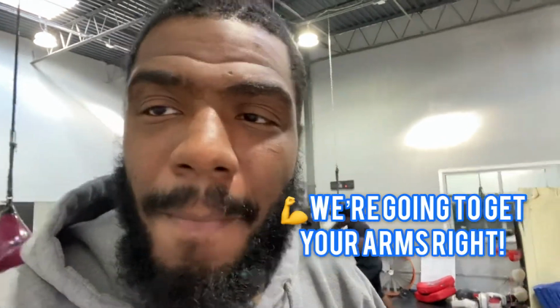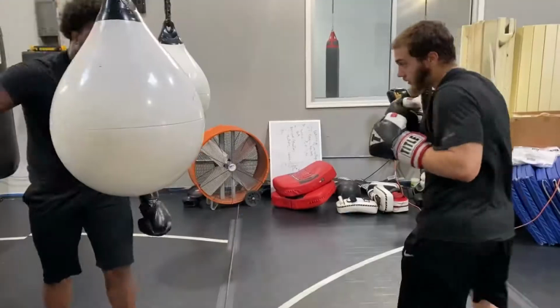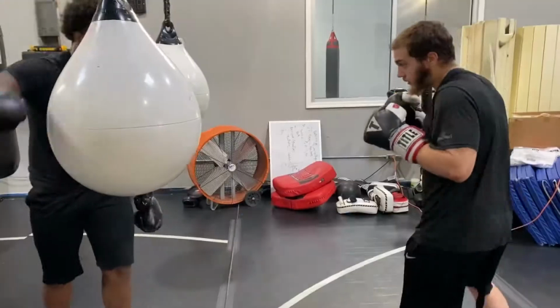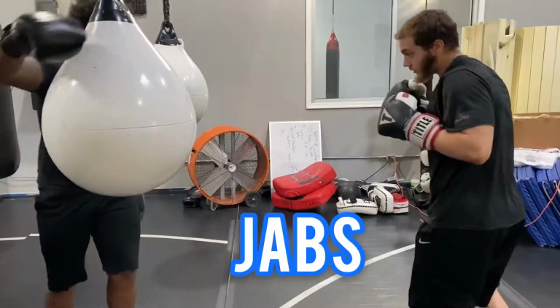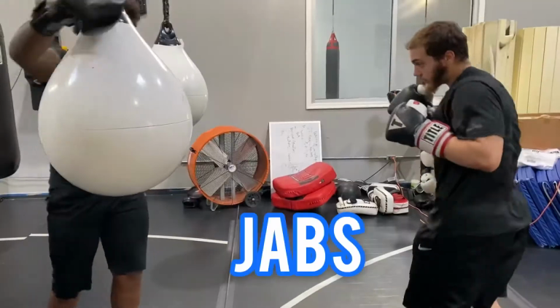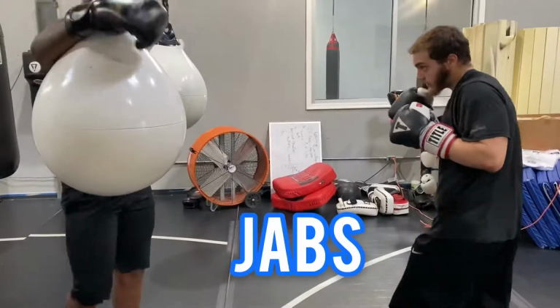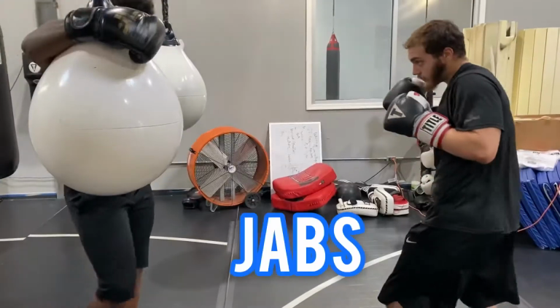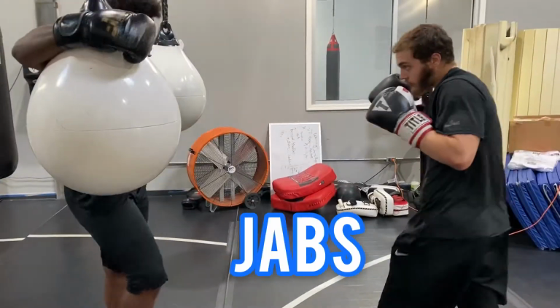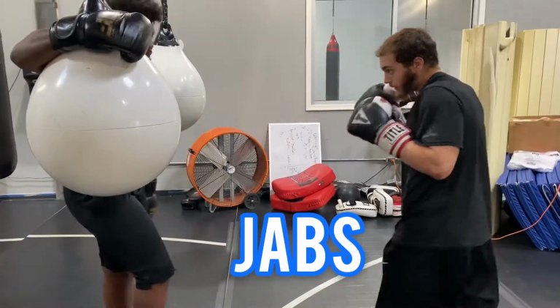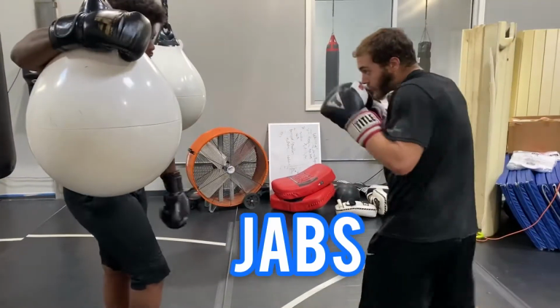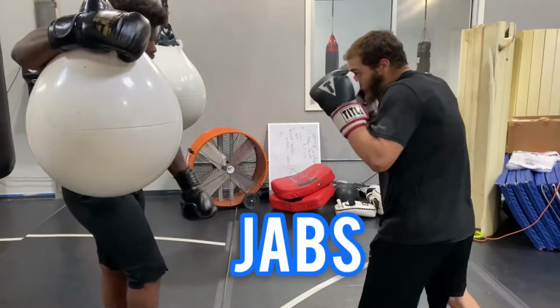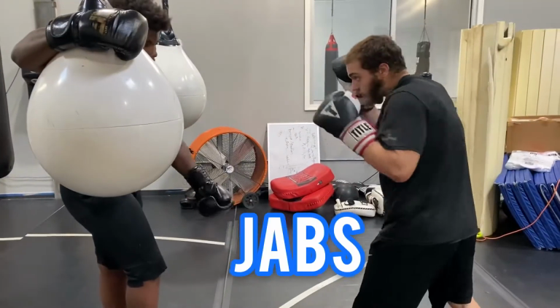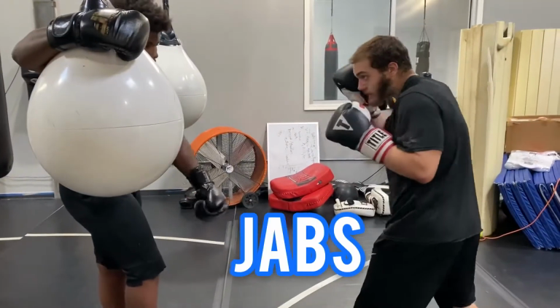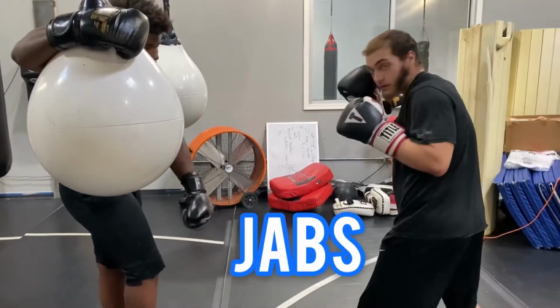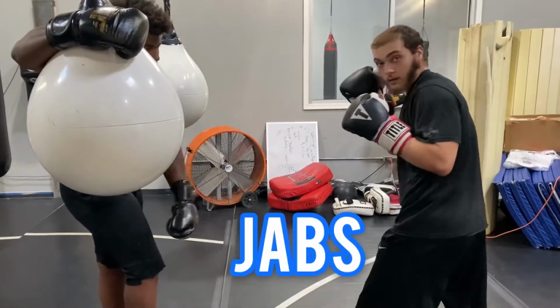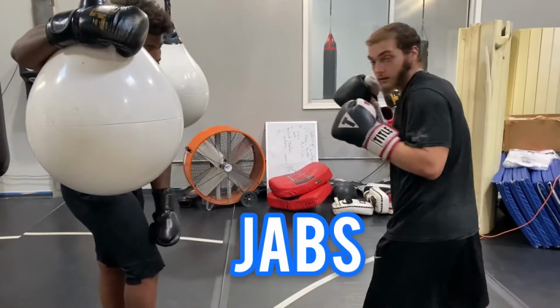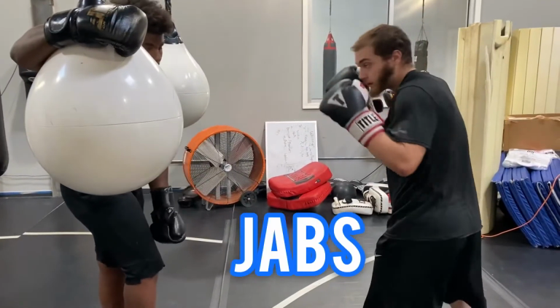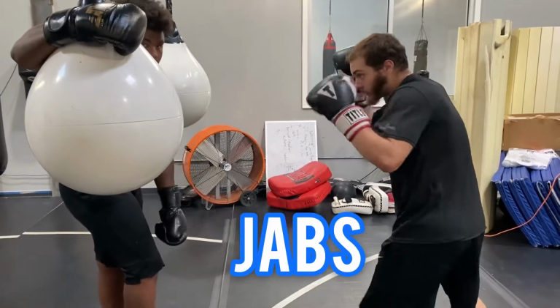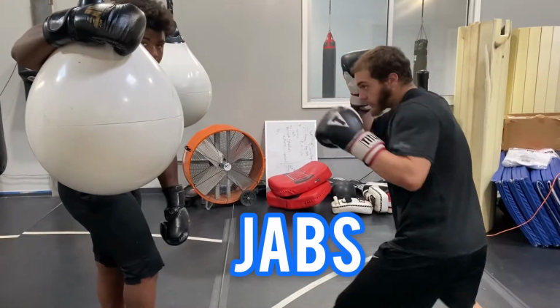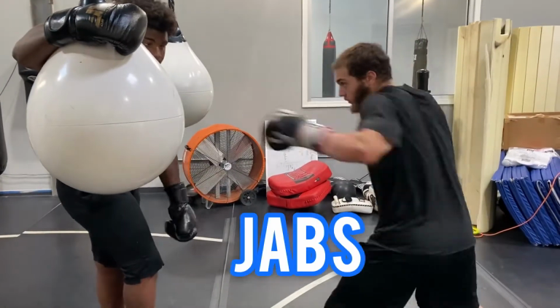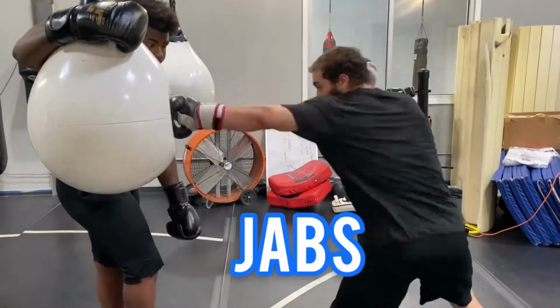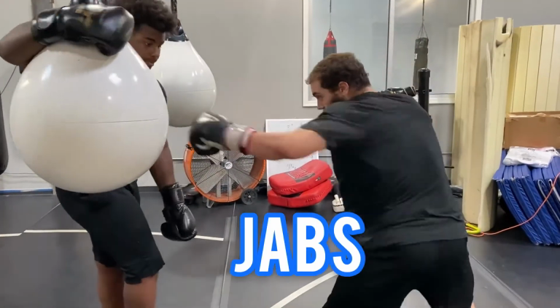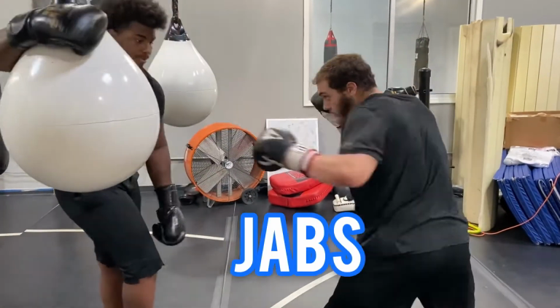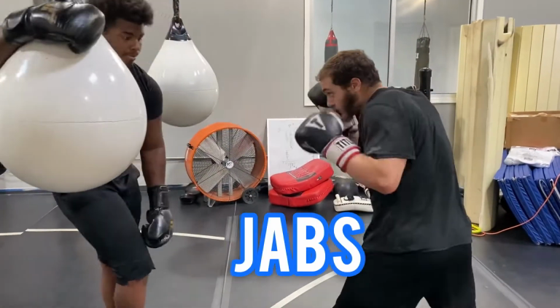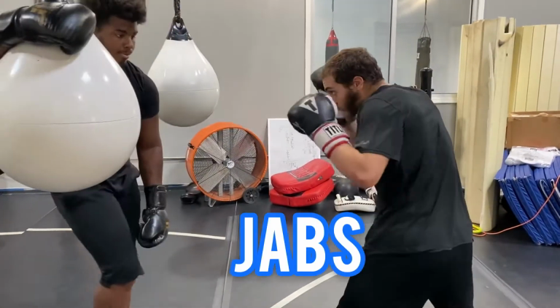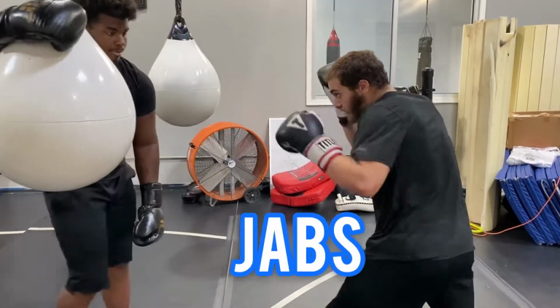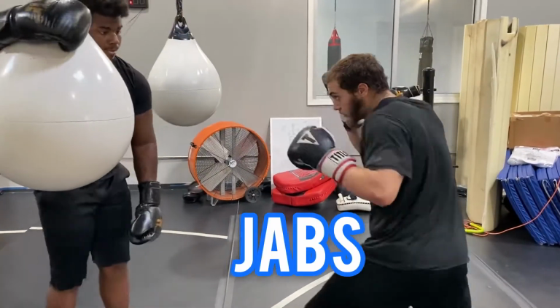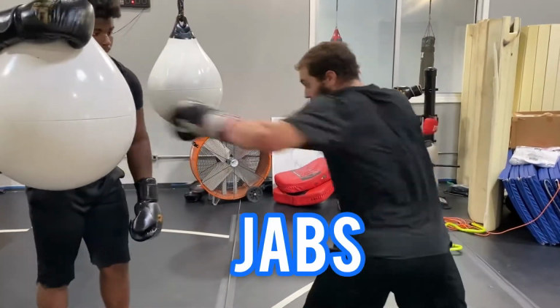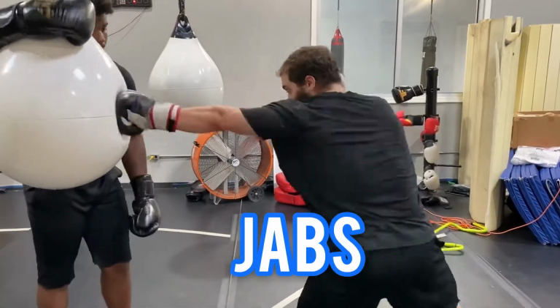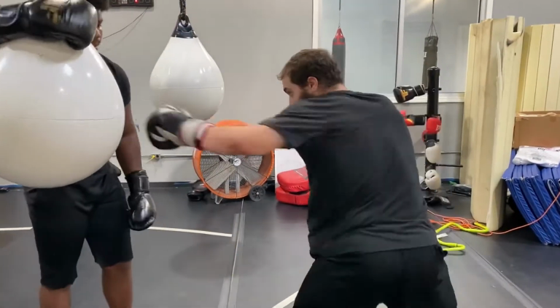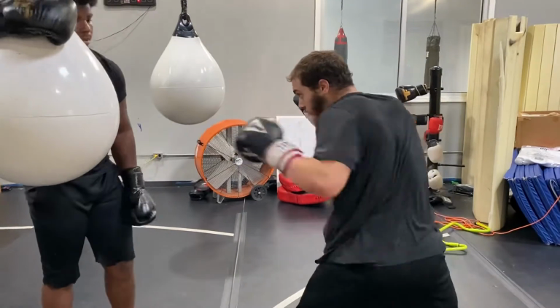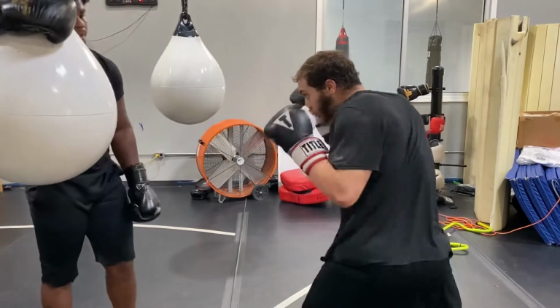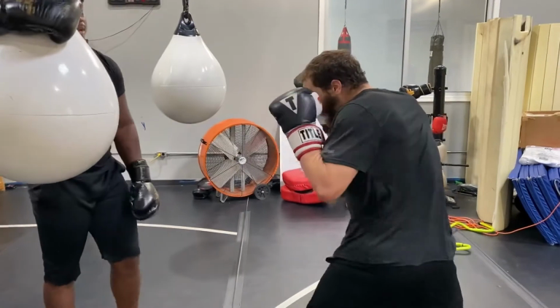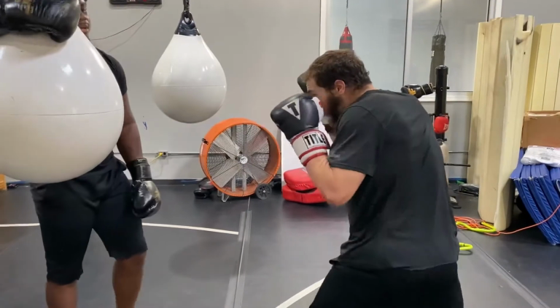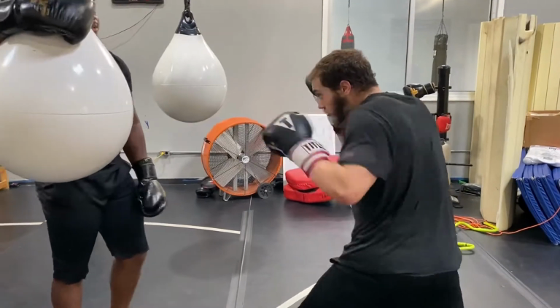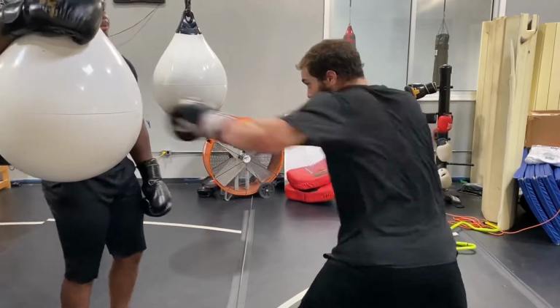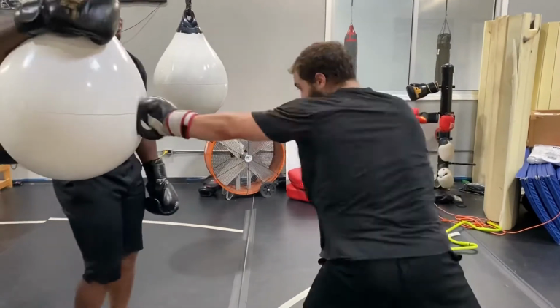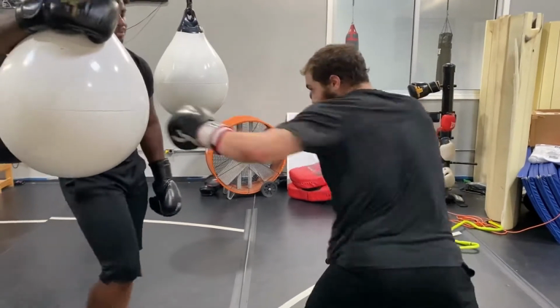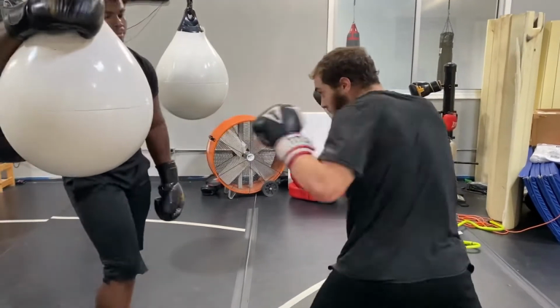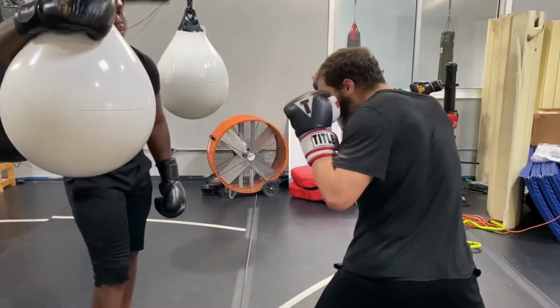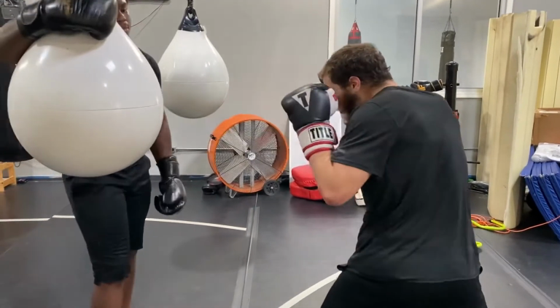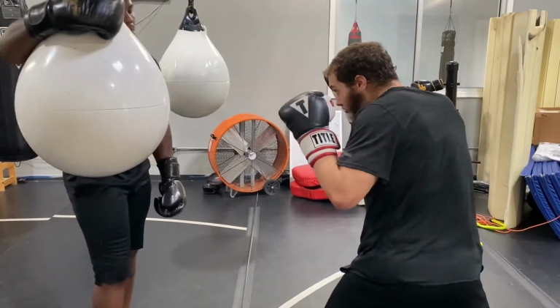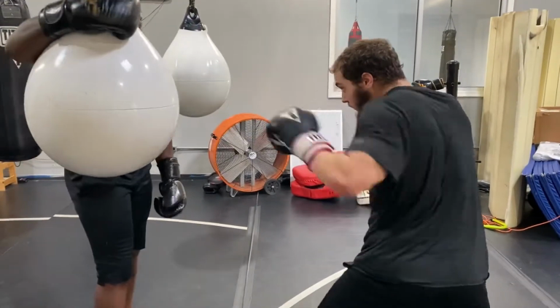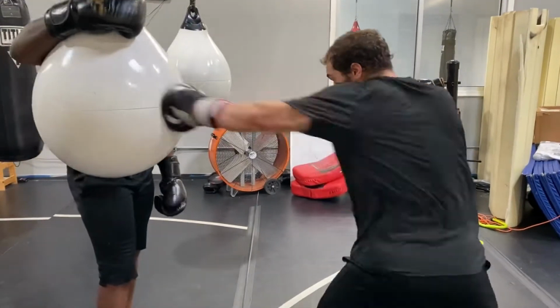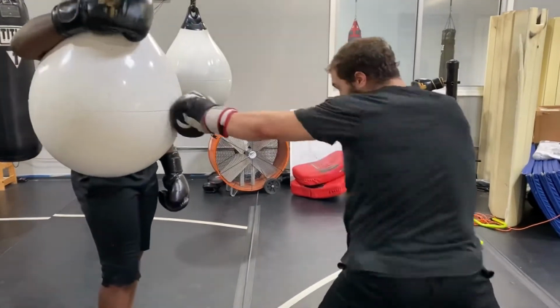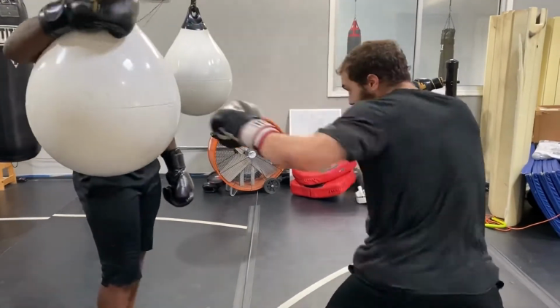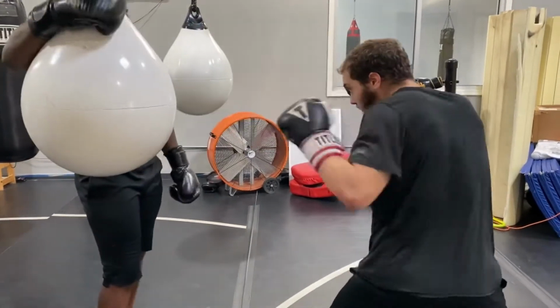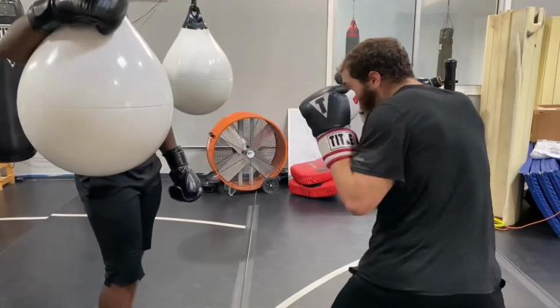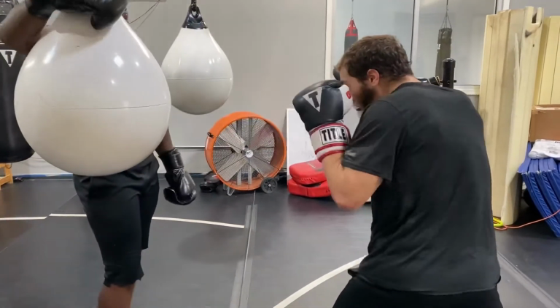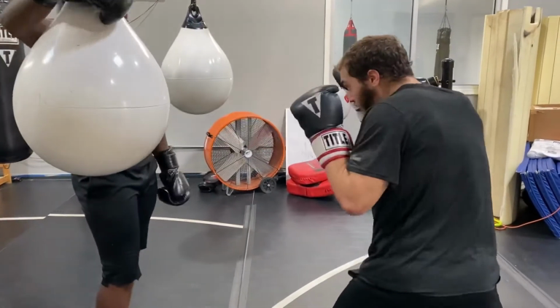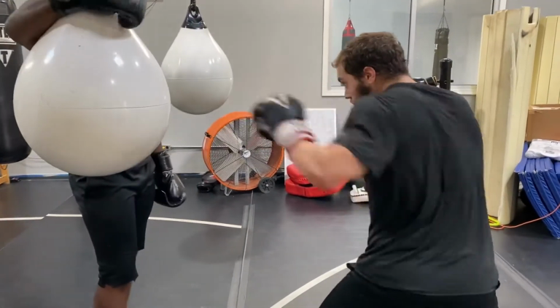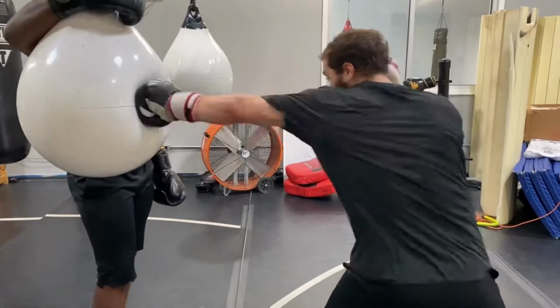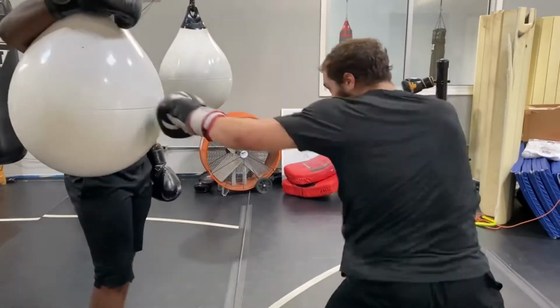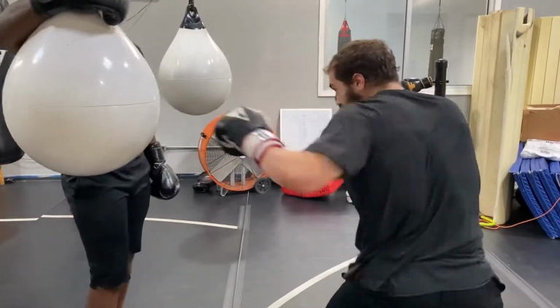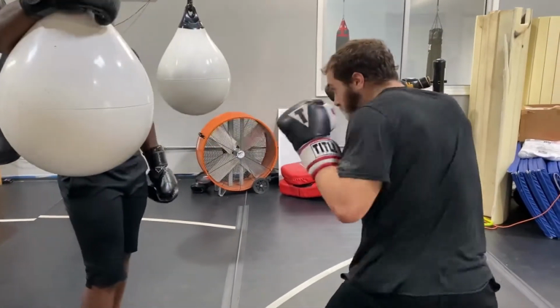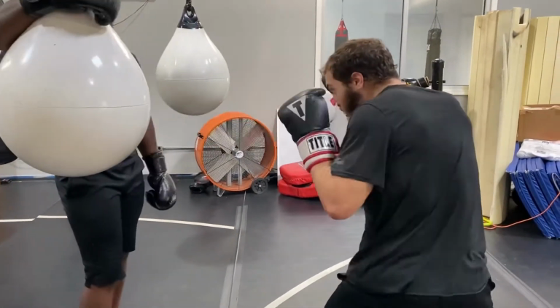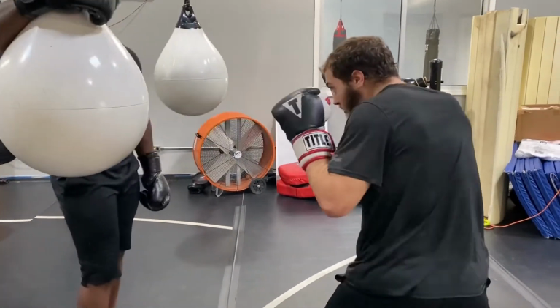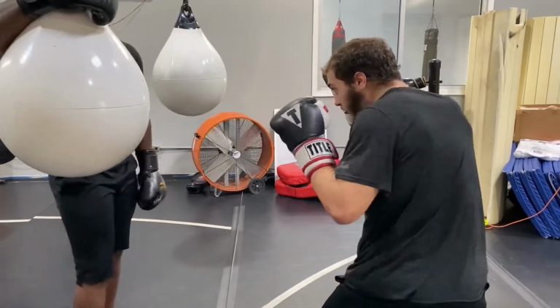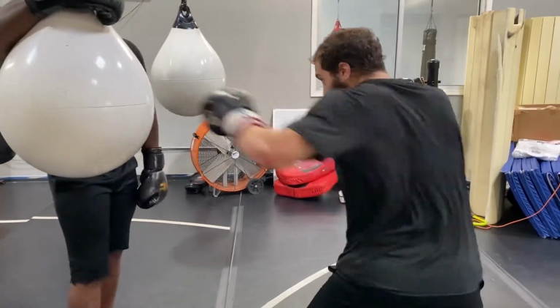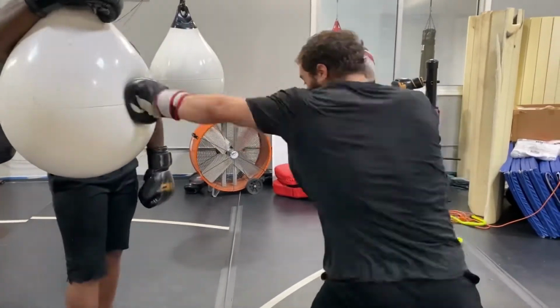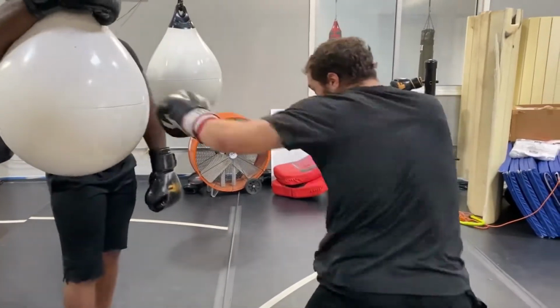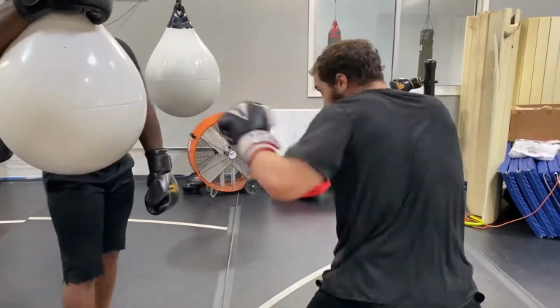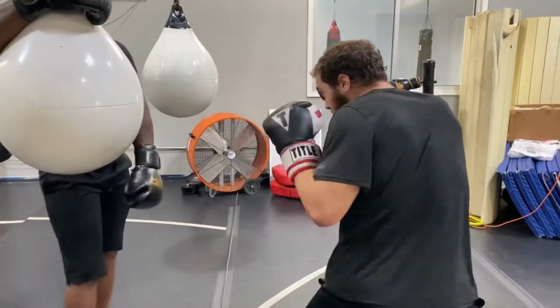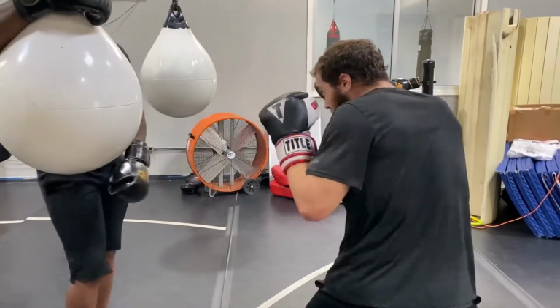We're going to drill basic punches like jabs. You get a great workout, but mainly we're working on technique and turns.